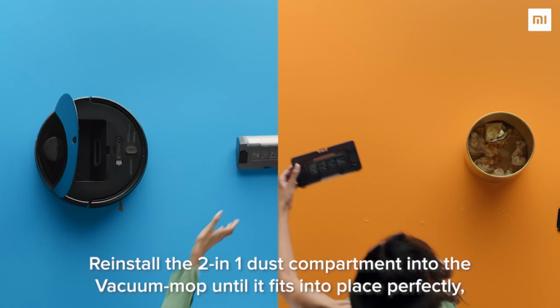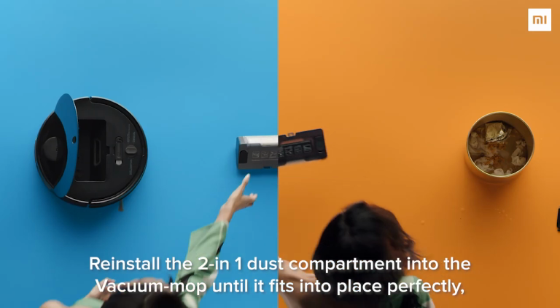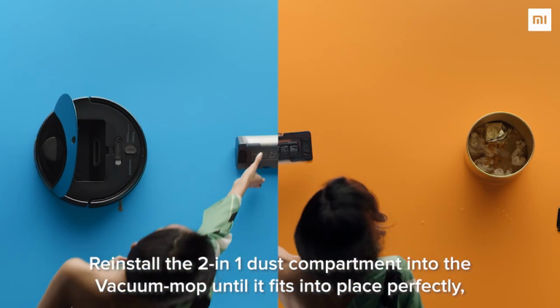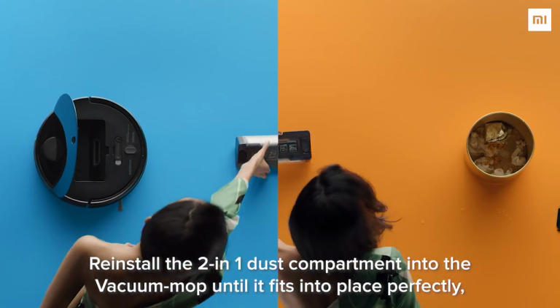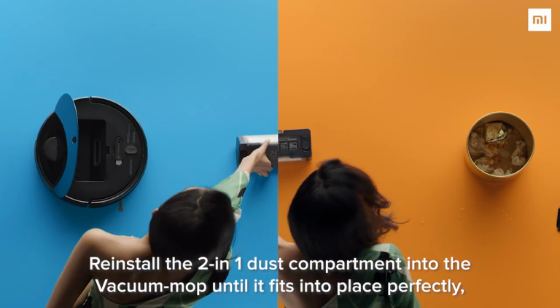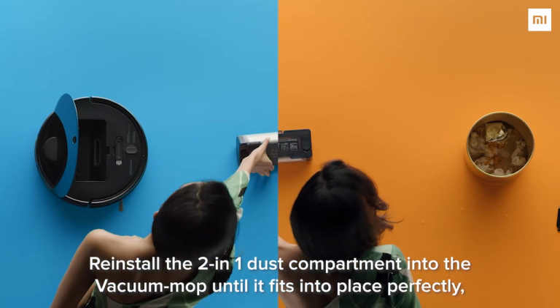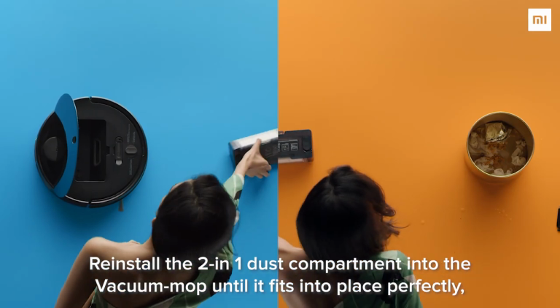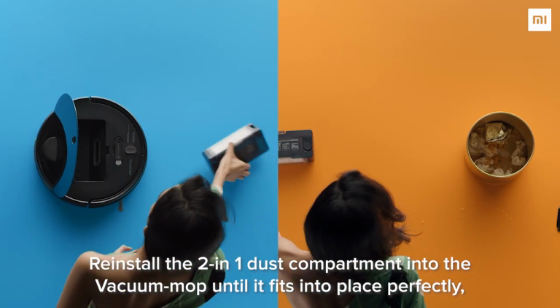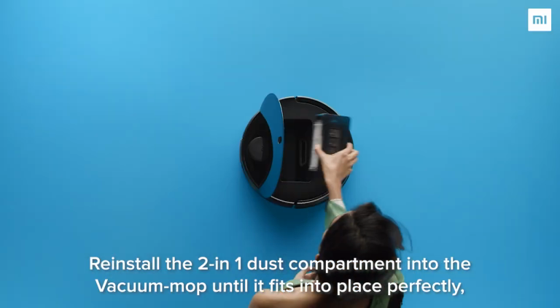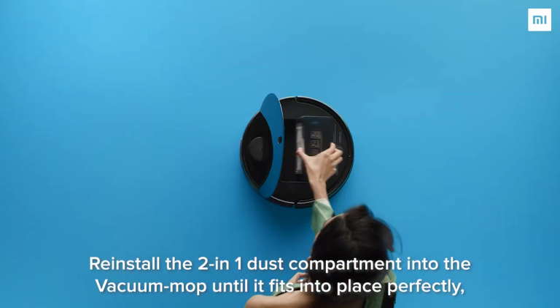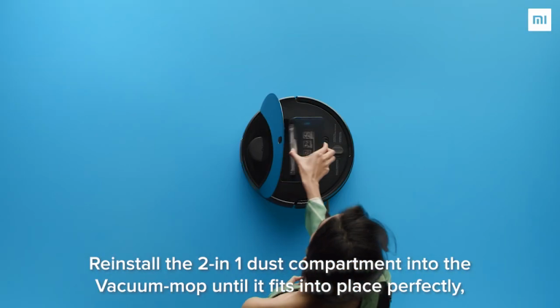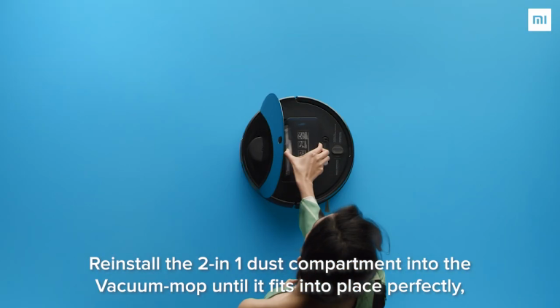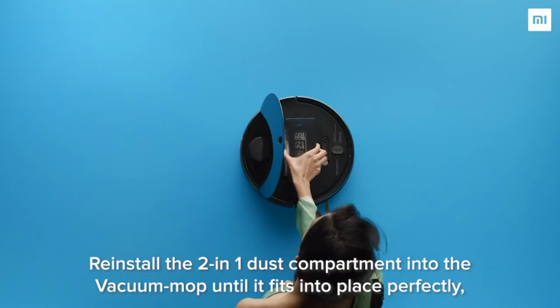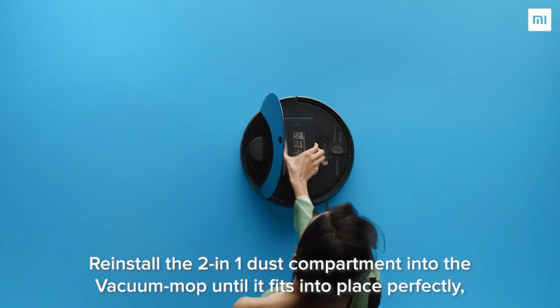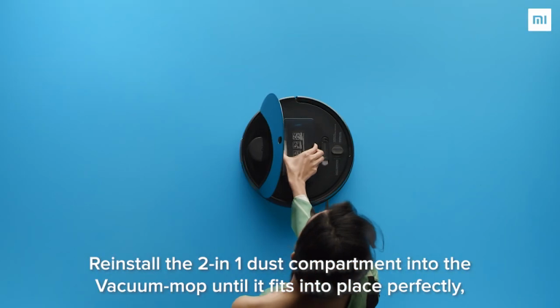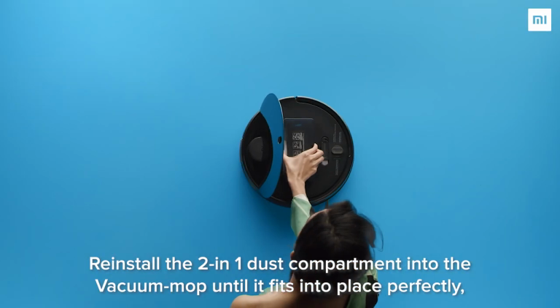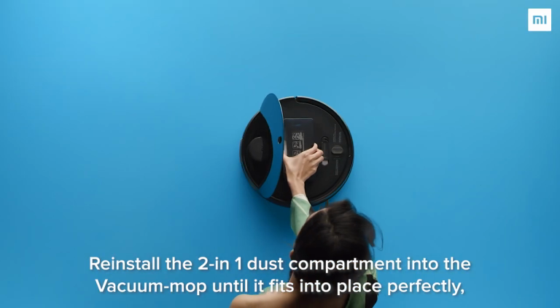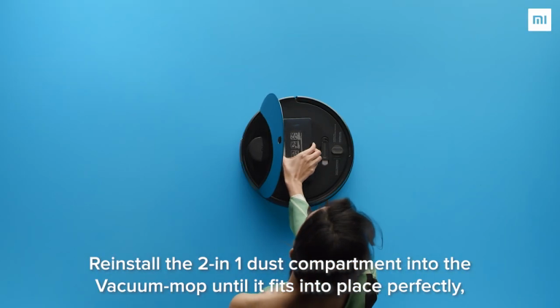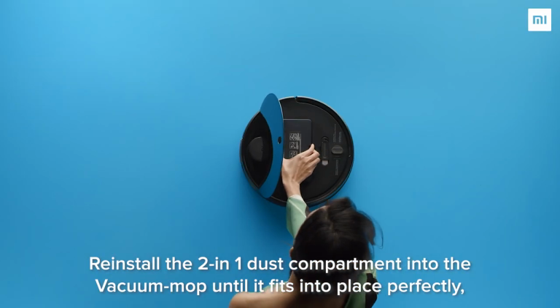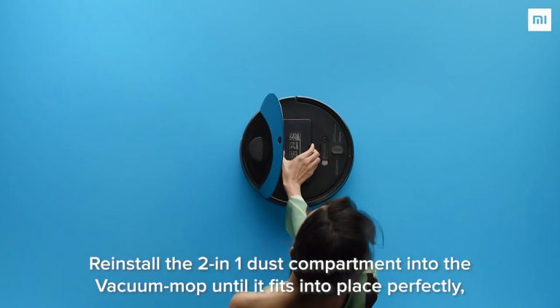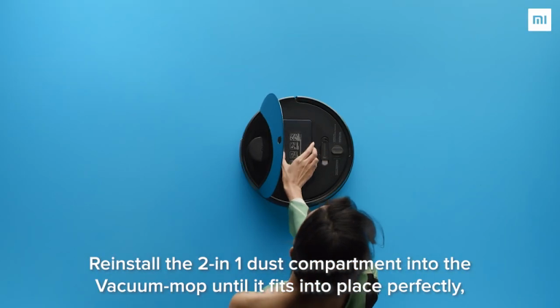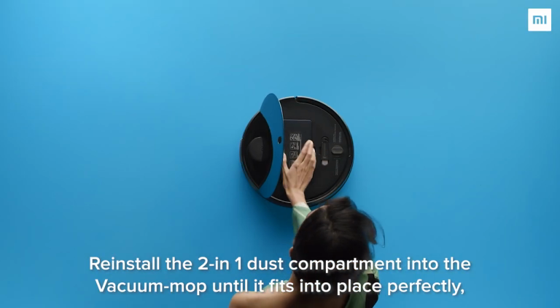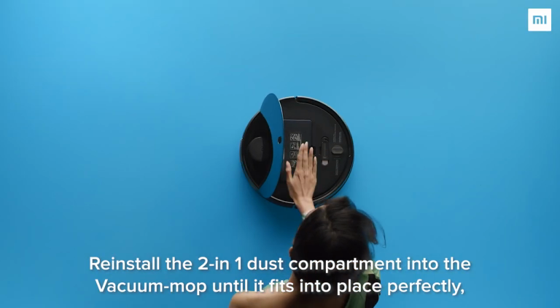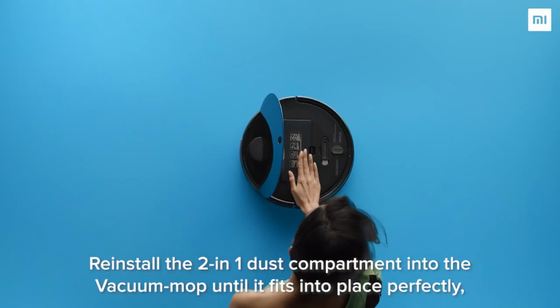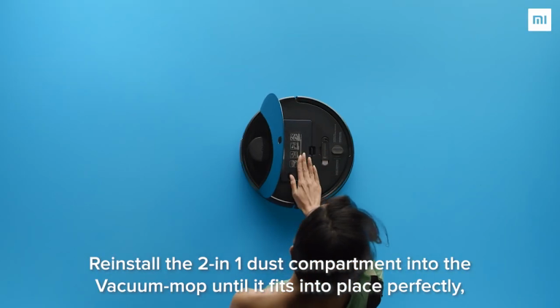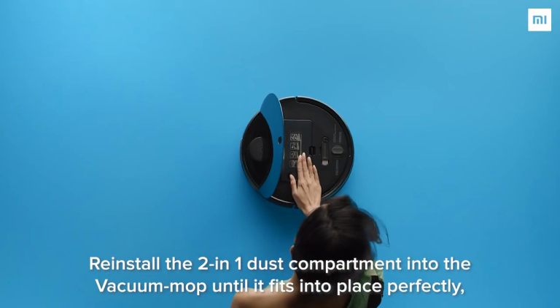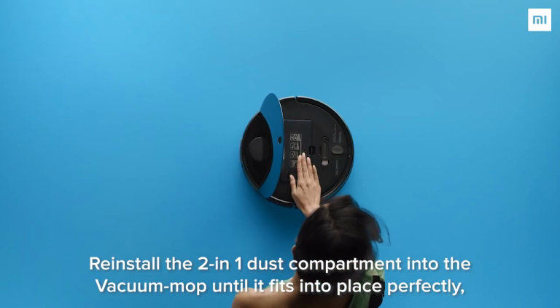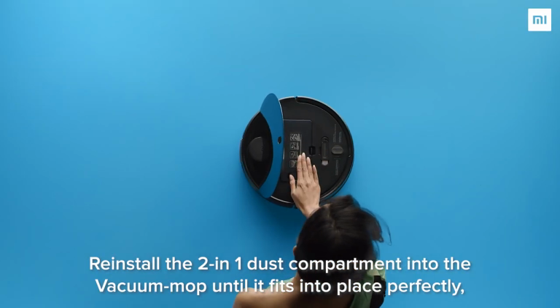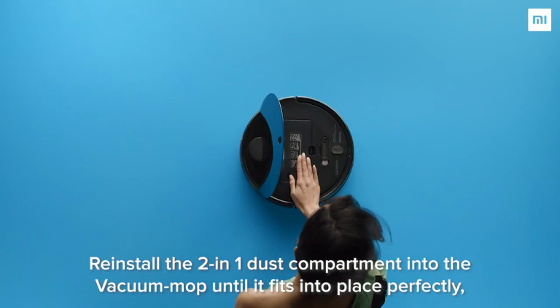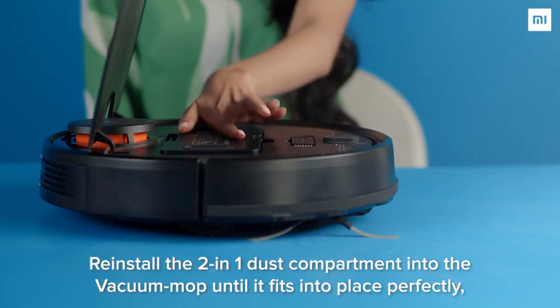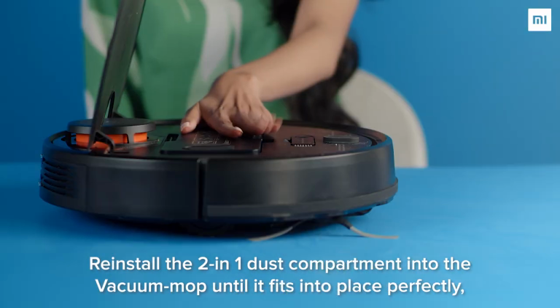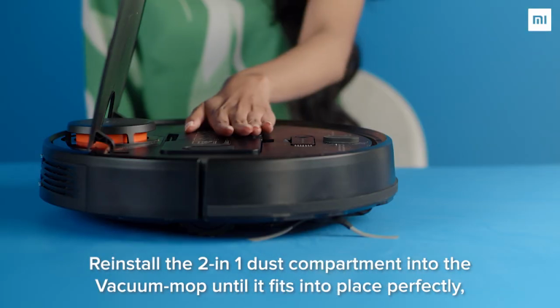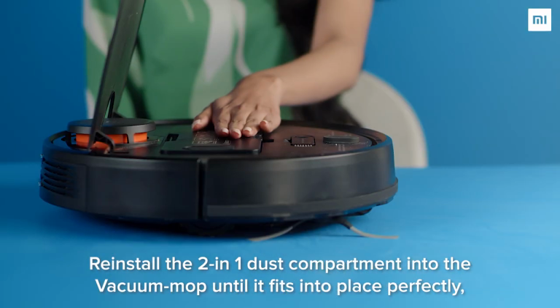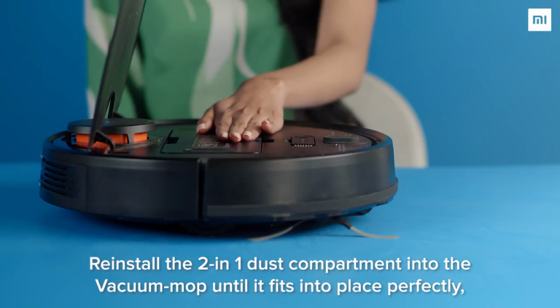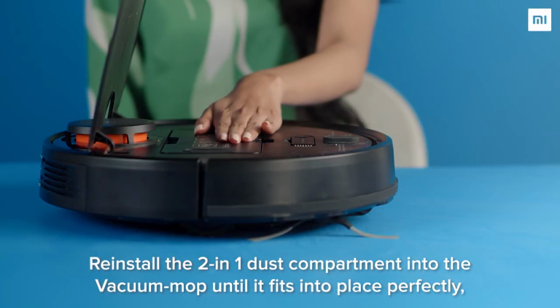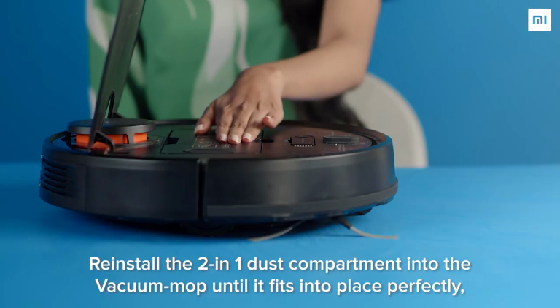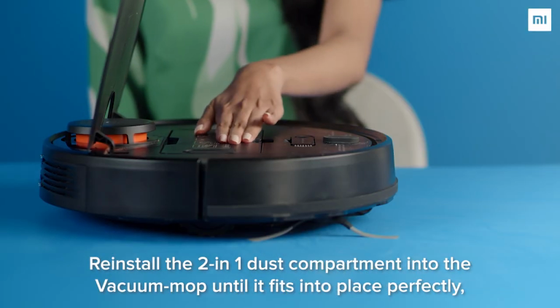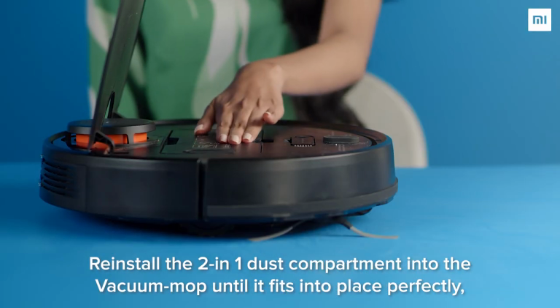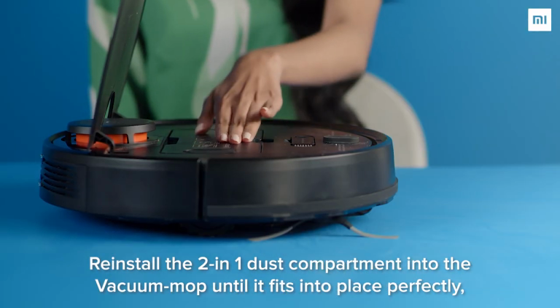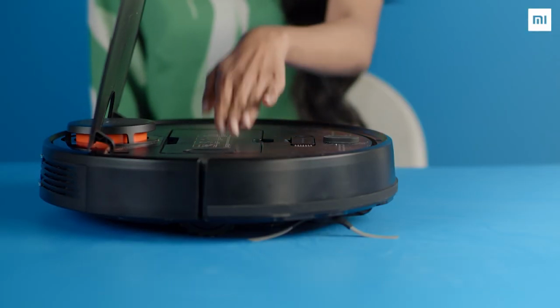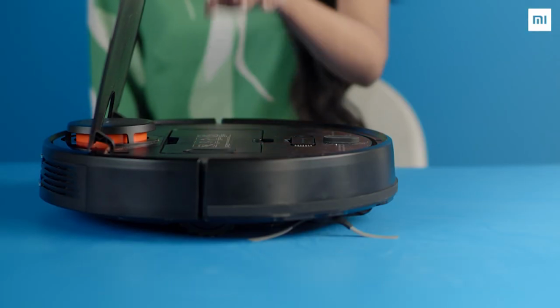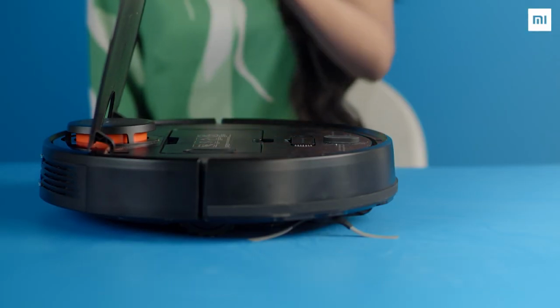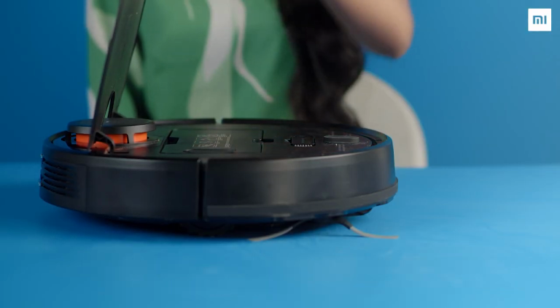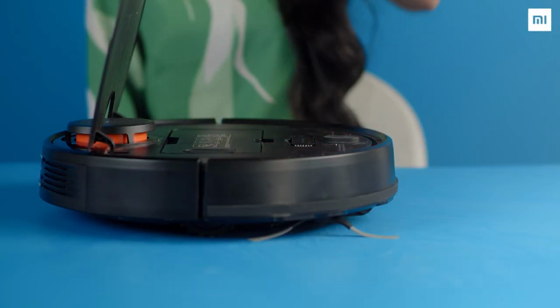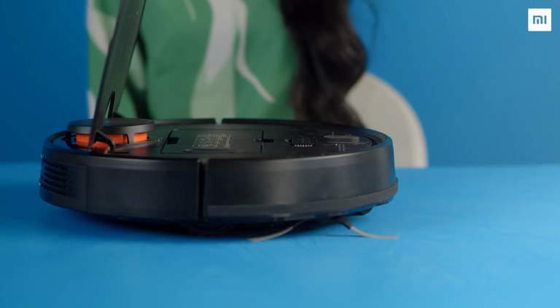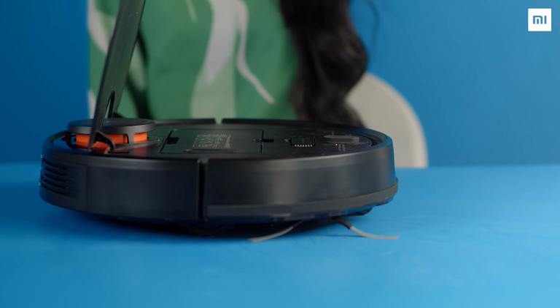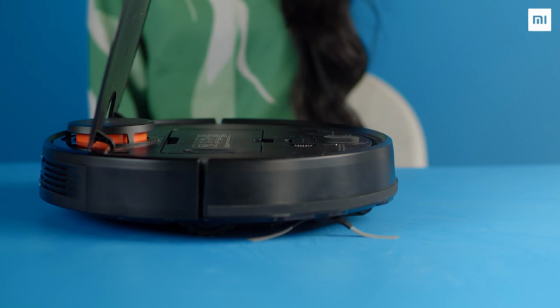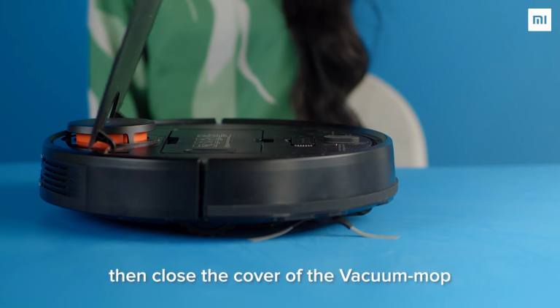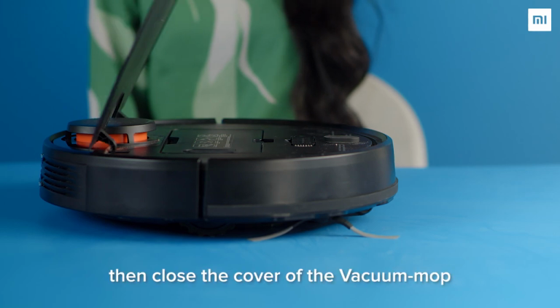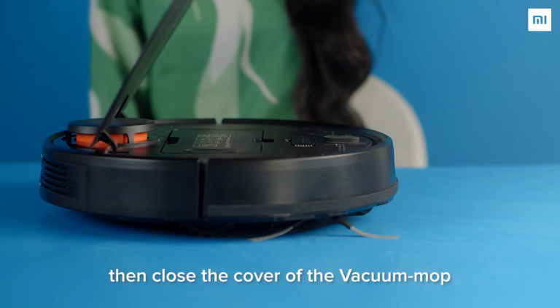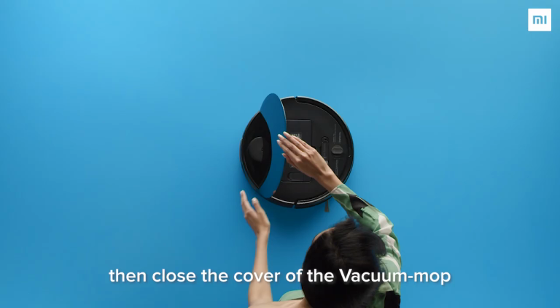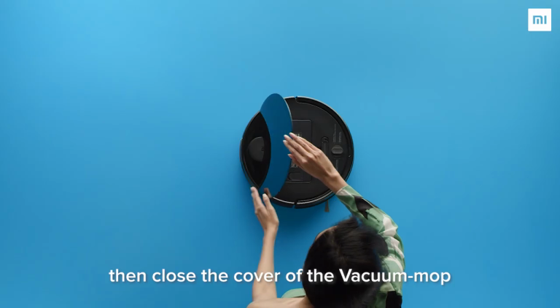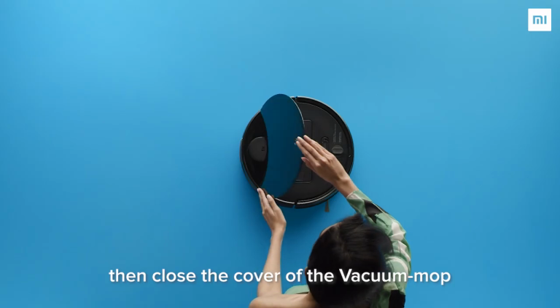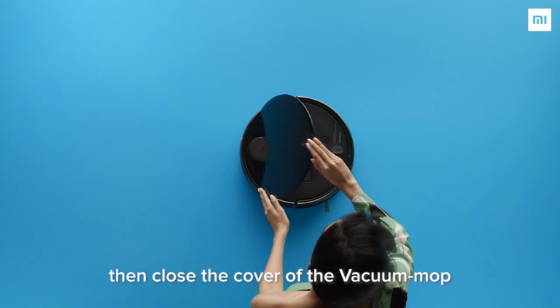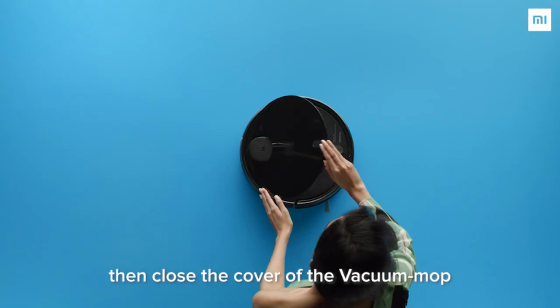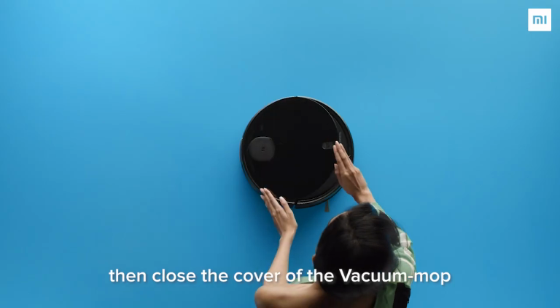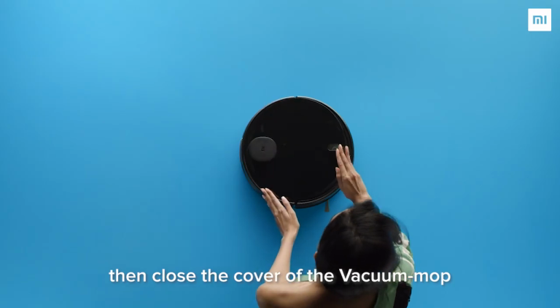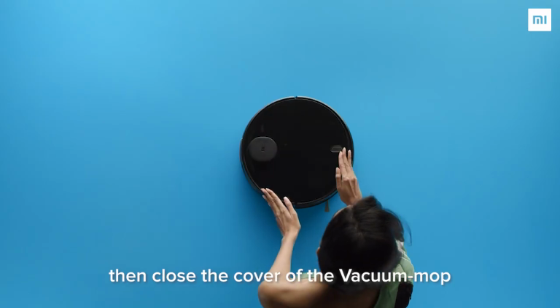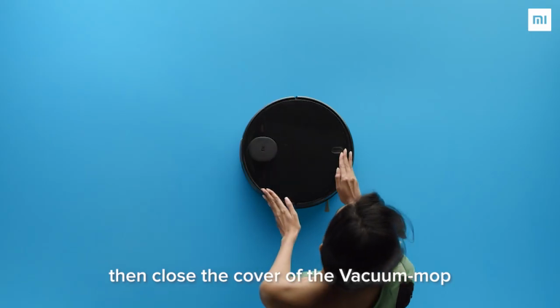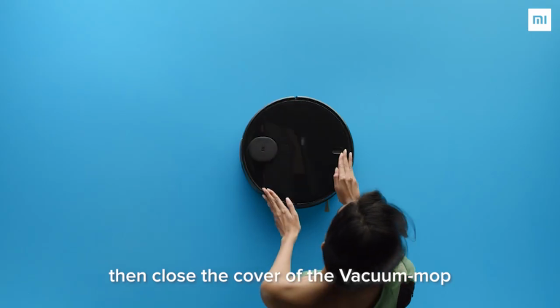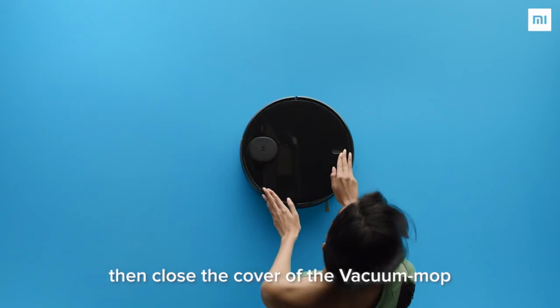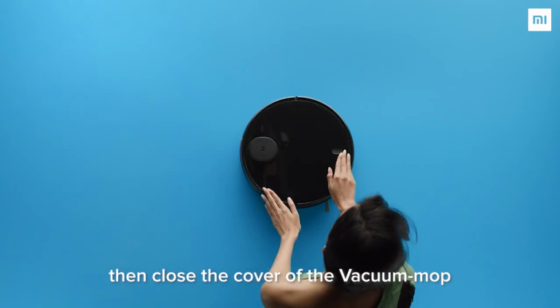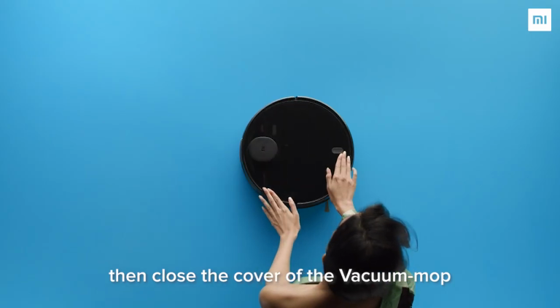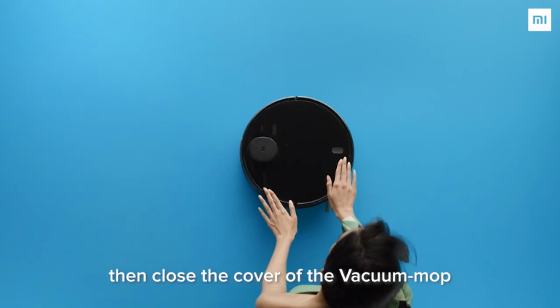Reinstall the 2-in-1 dust compartment into the vacuum mop until it fits into place perfectly. Then close the cover of the vacuum mop.